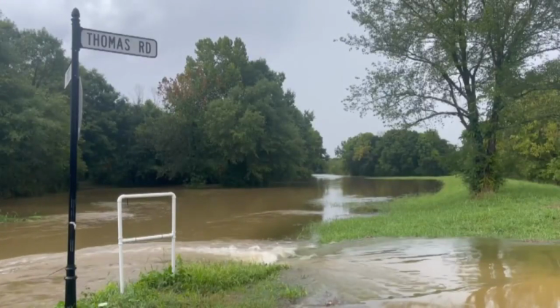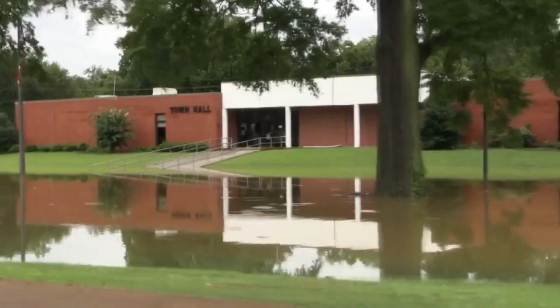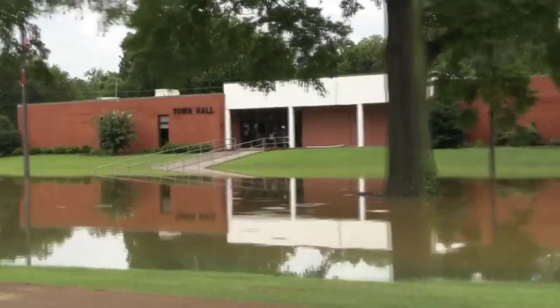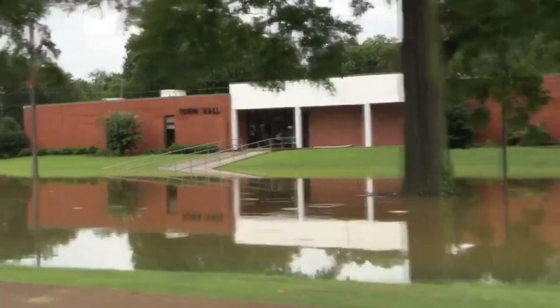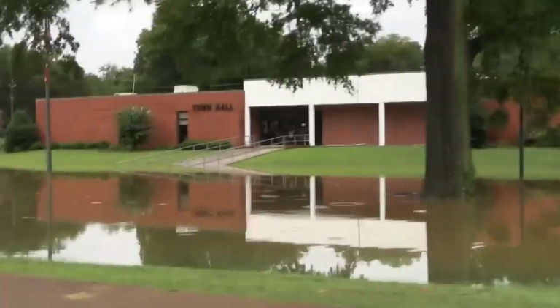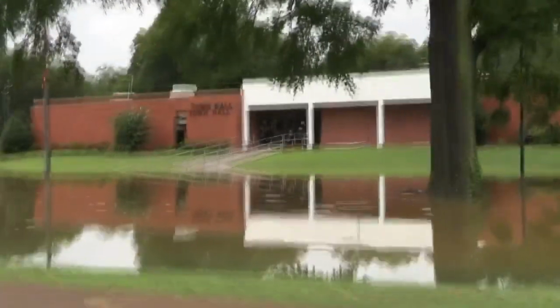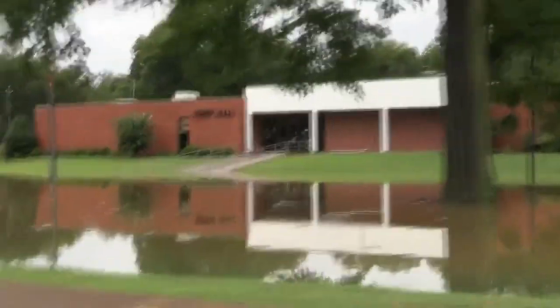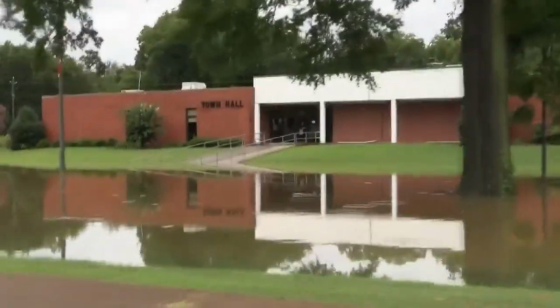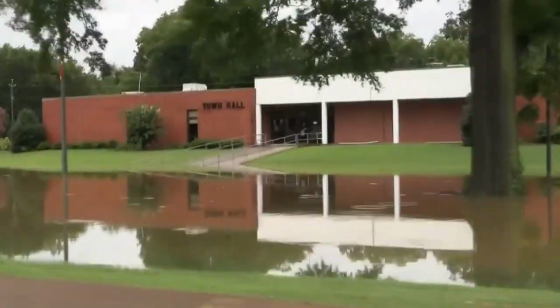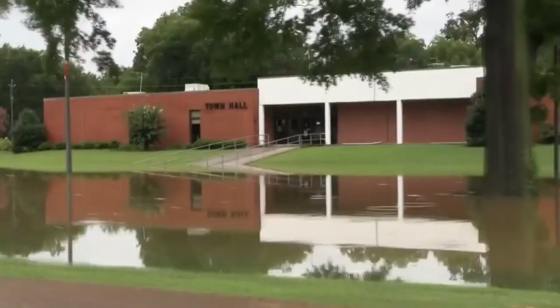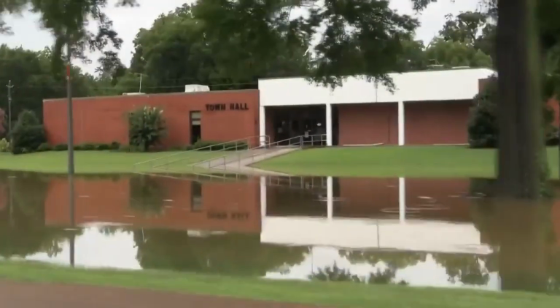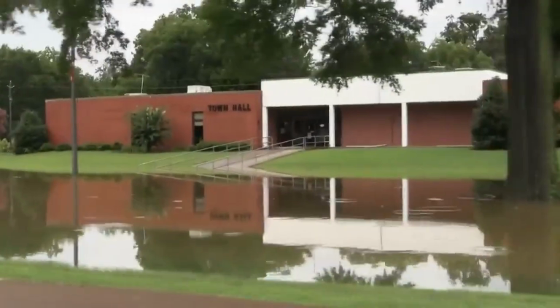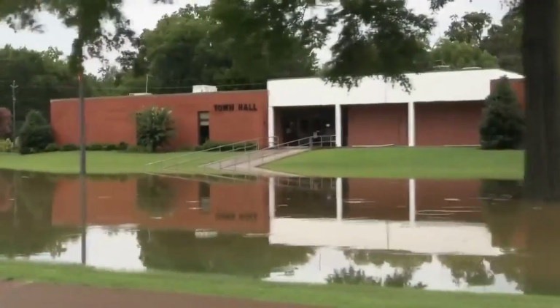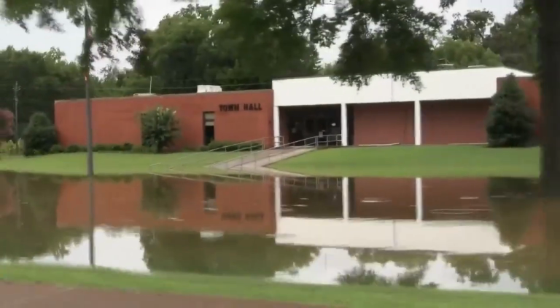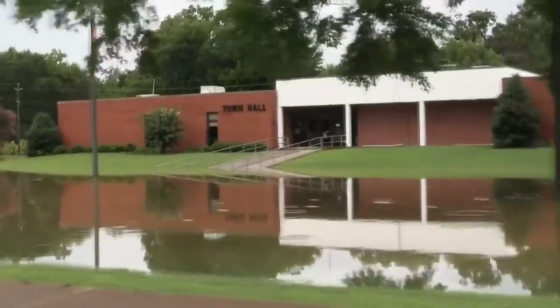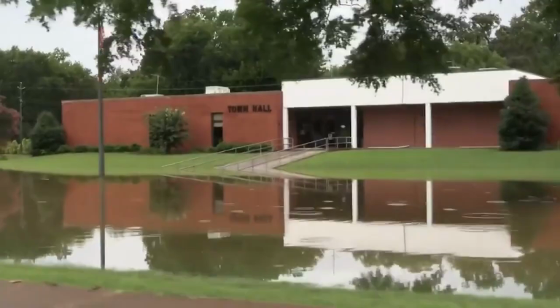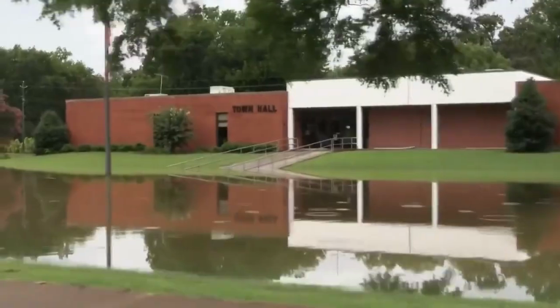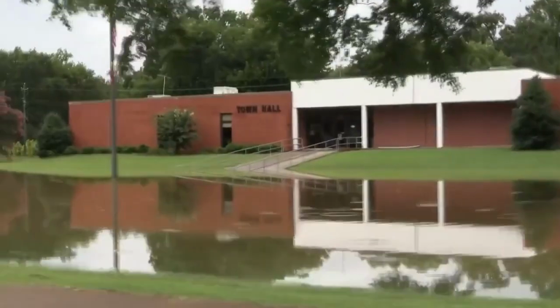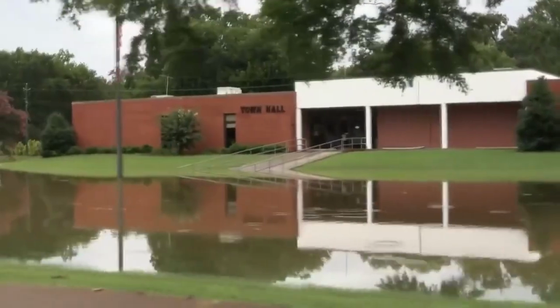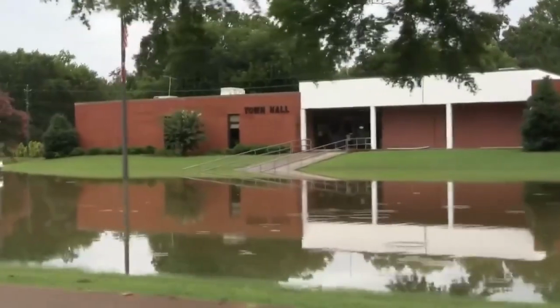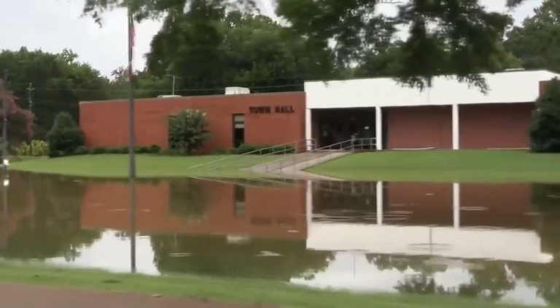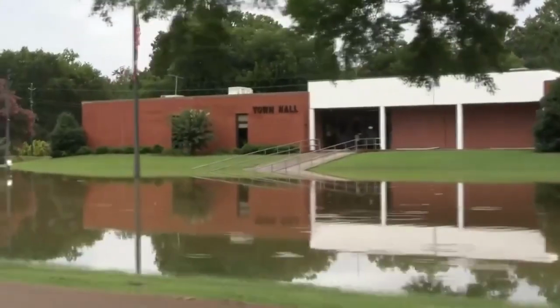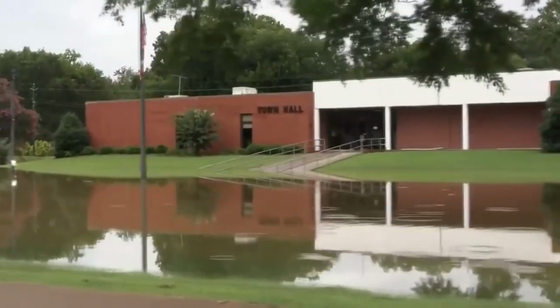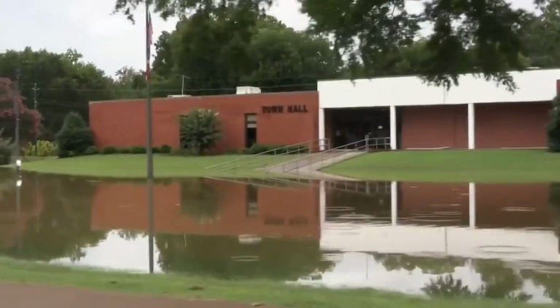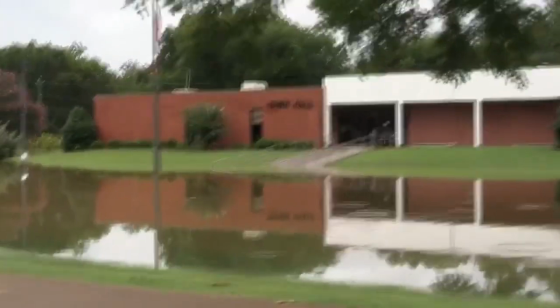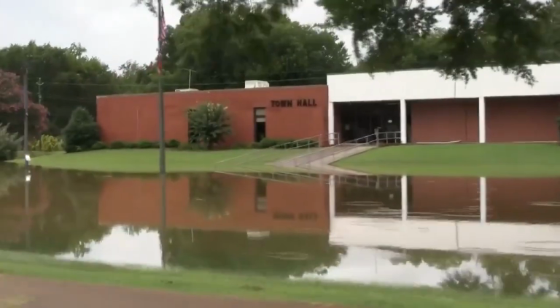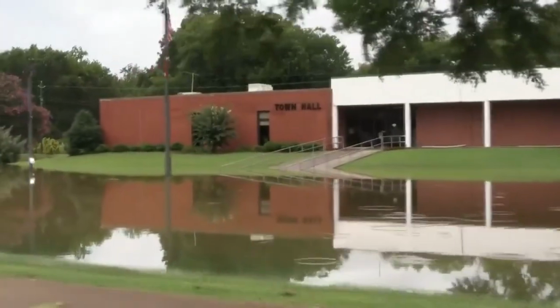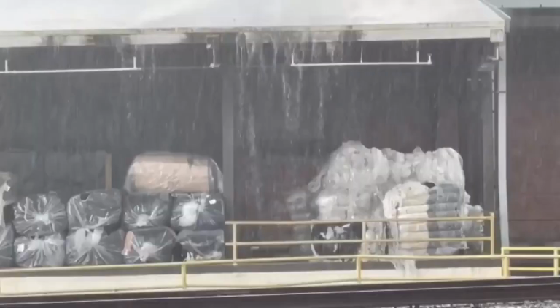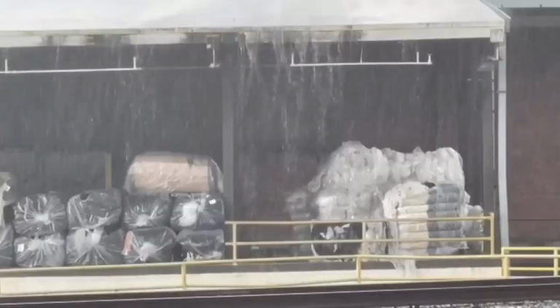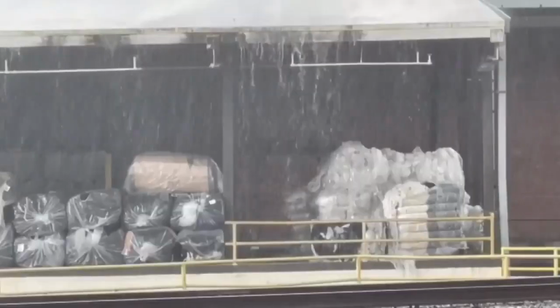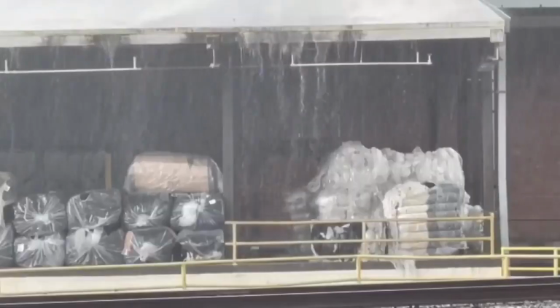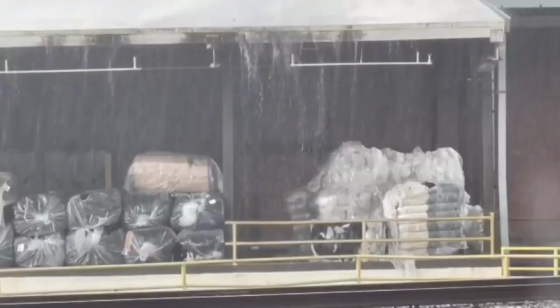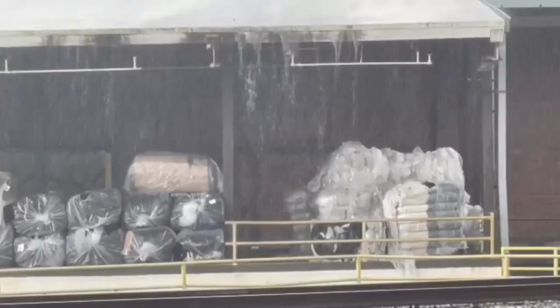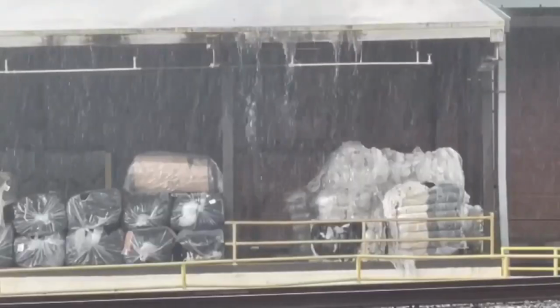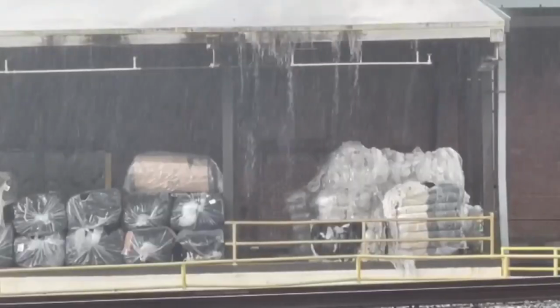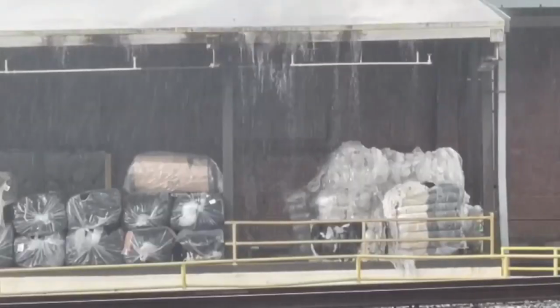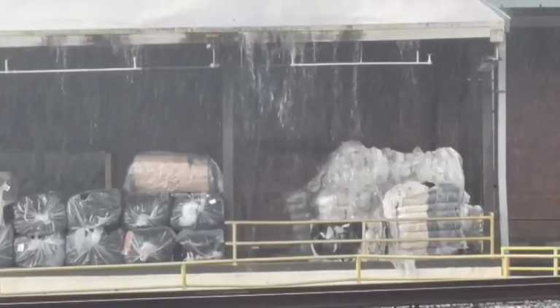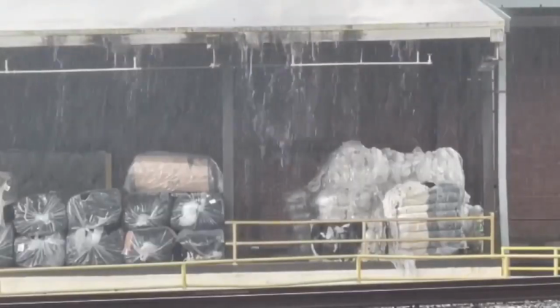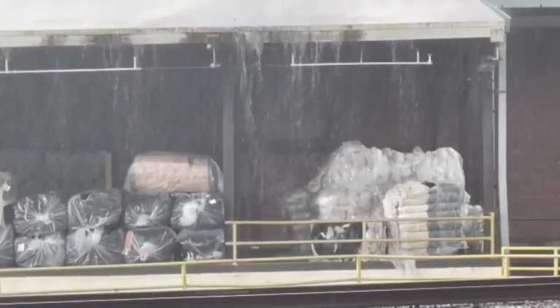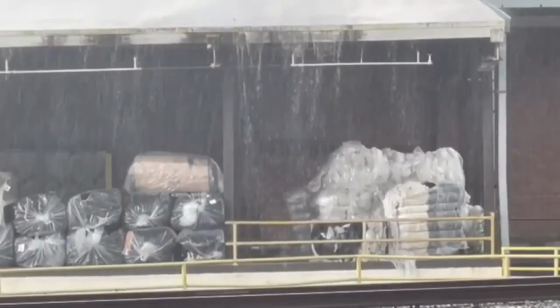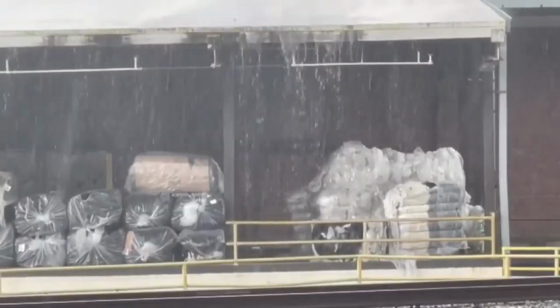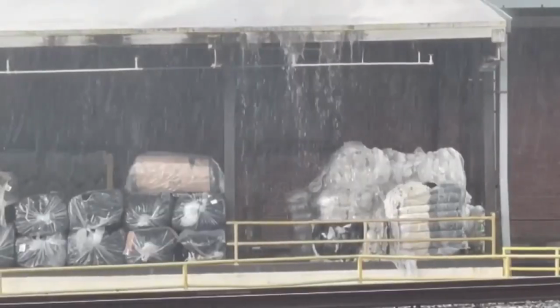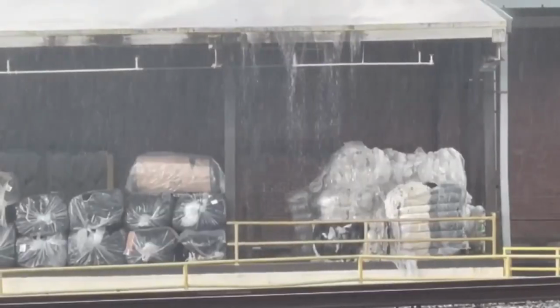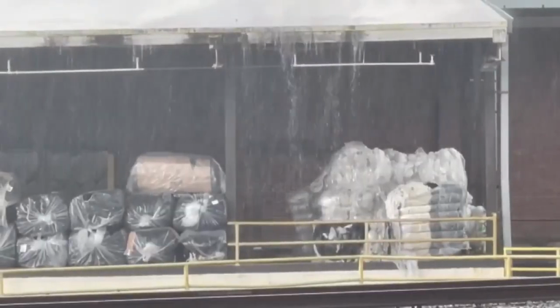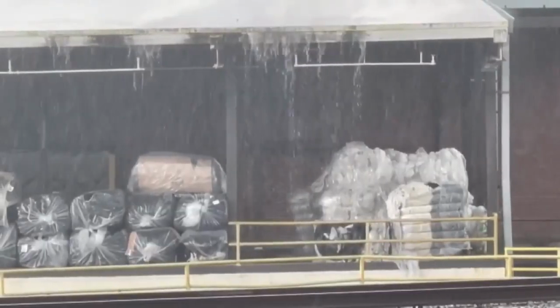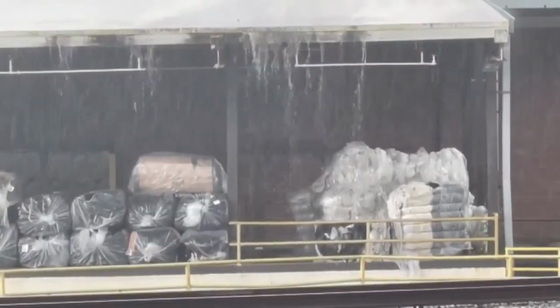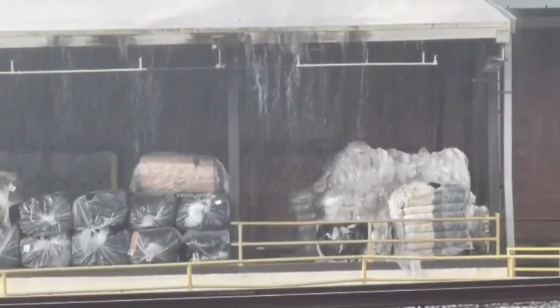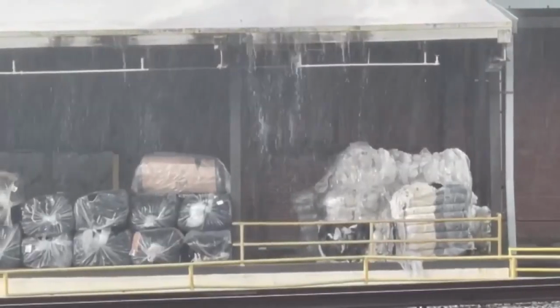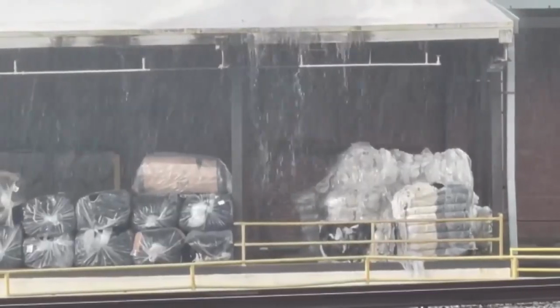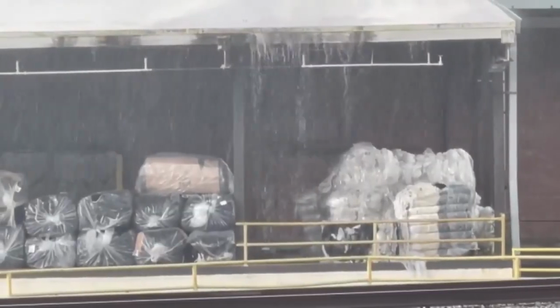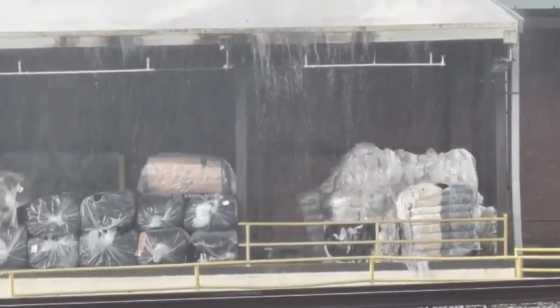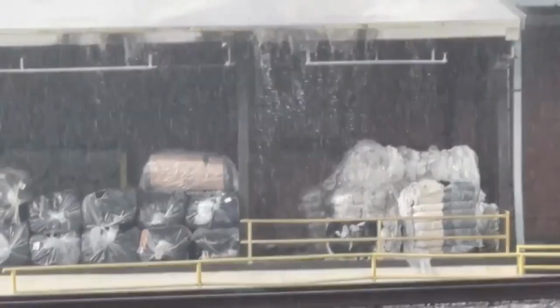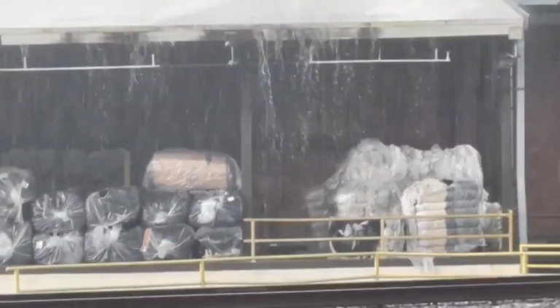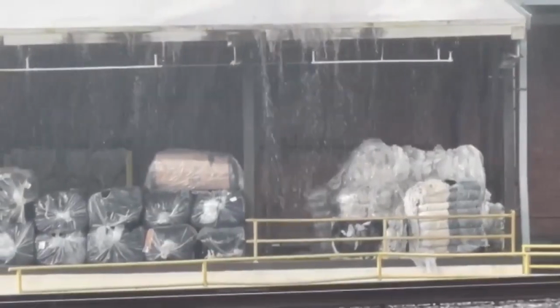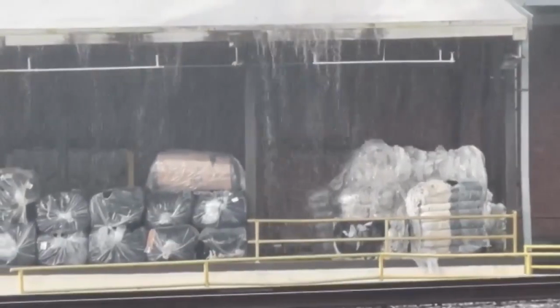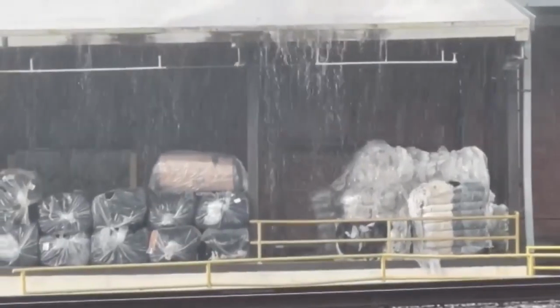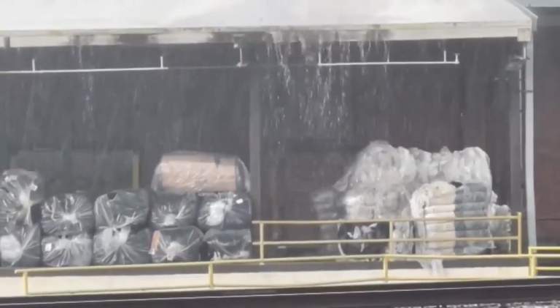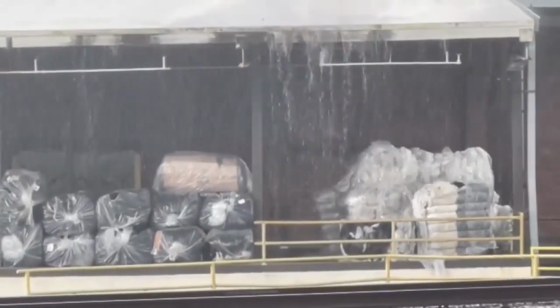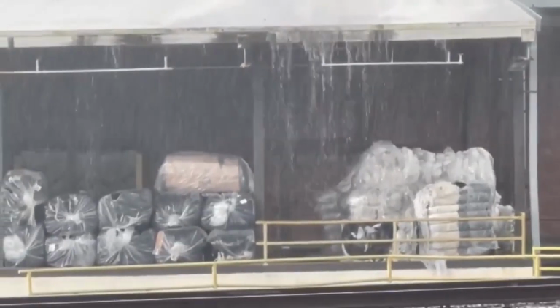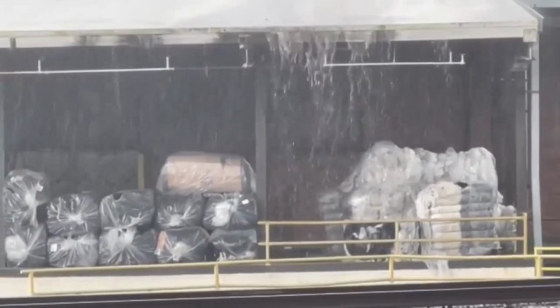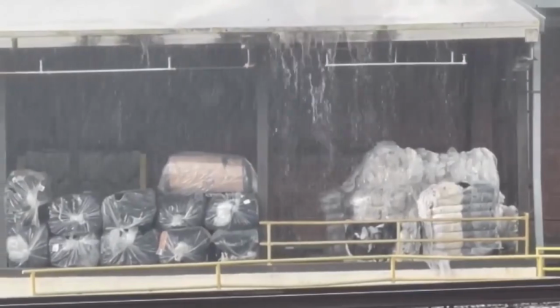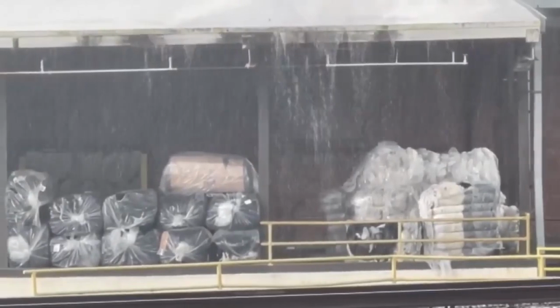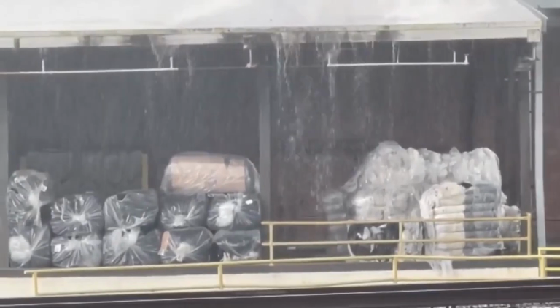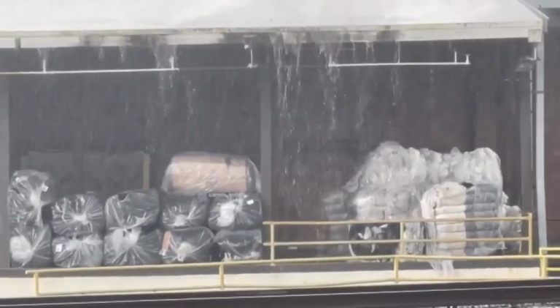There are a few areas of Somerville still without water or very low pressure. Those residents will have to wait until the reservoirs are refilled, which could take two to three days.